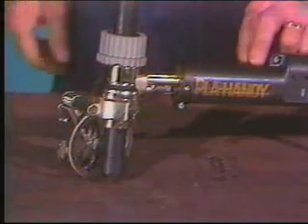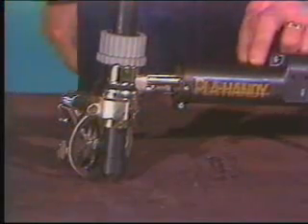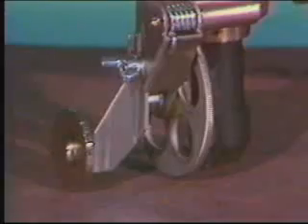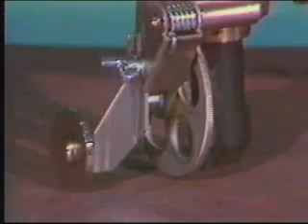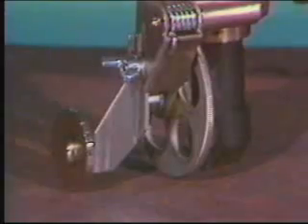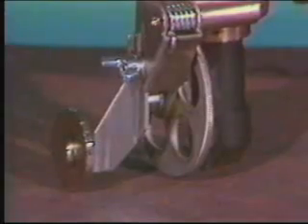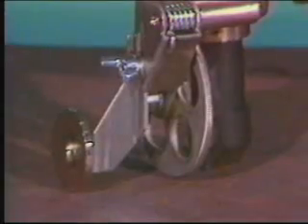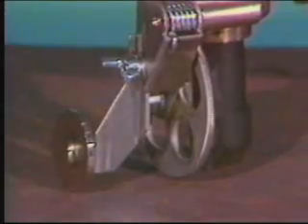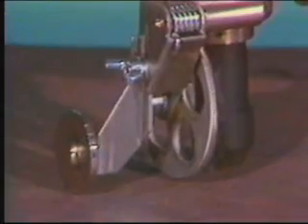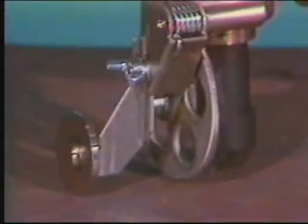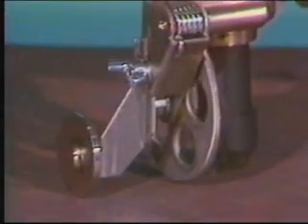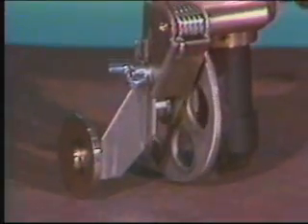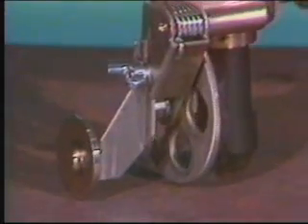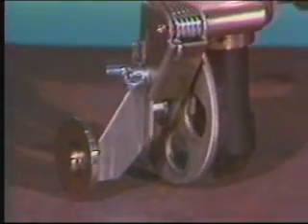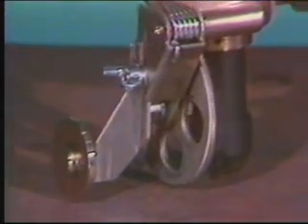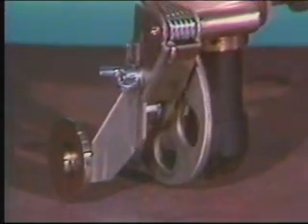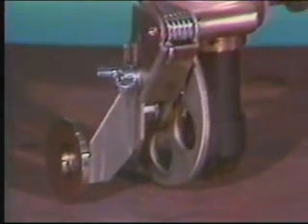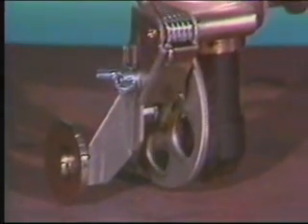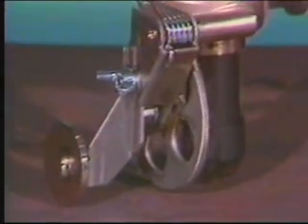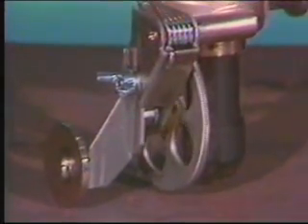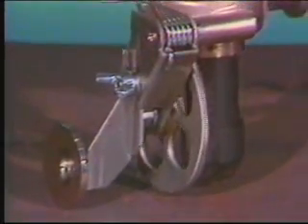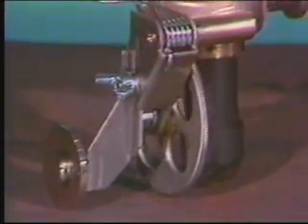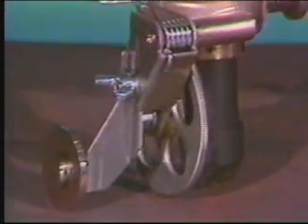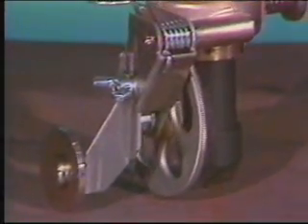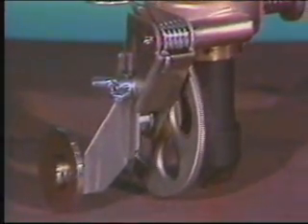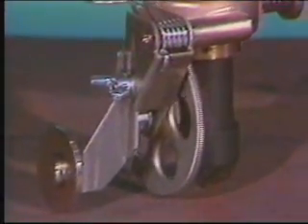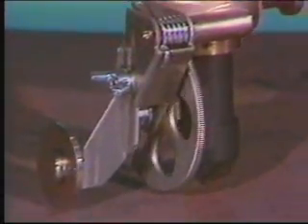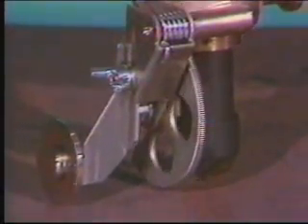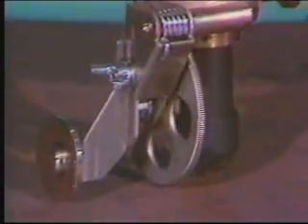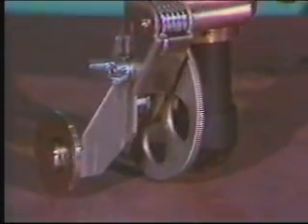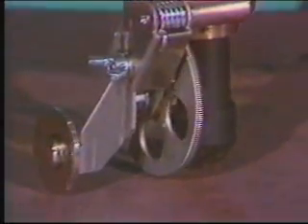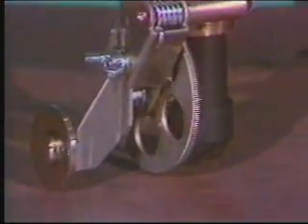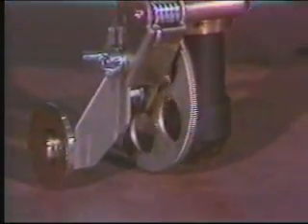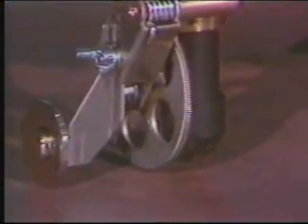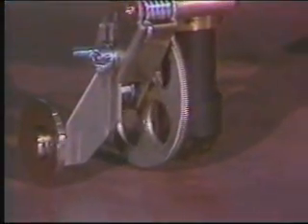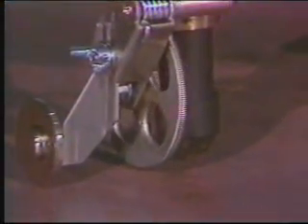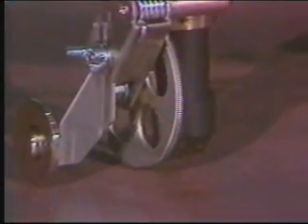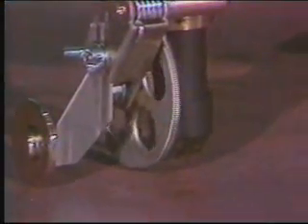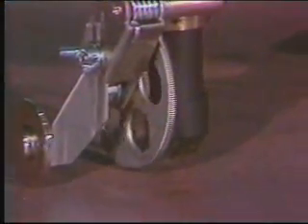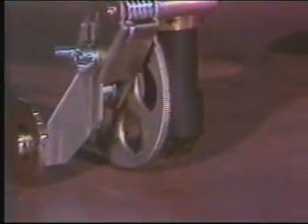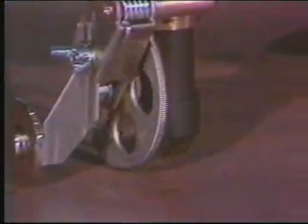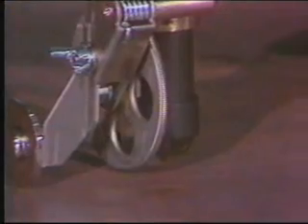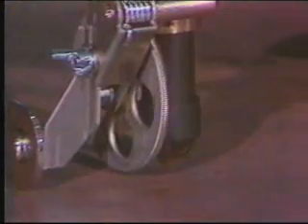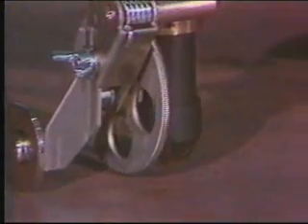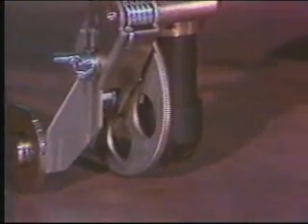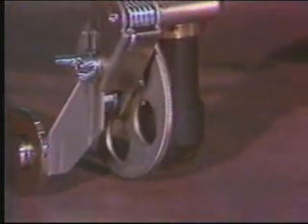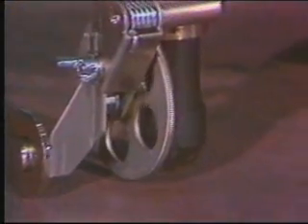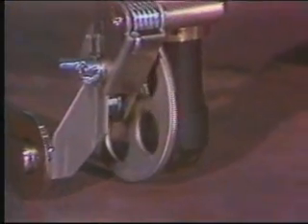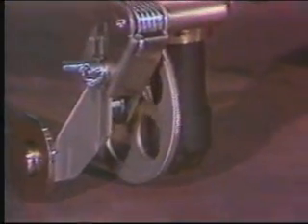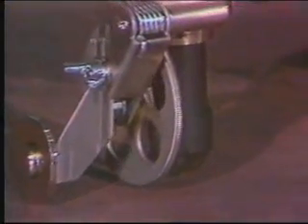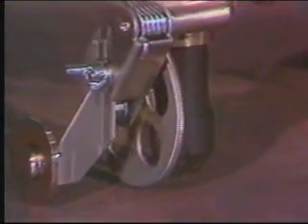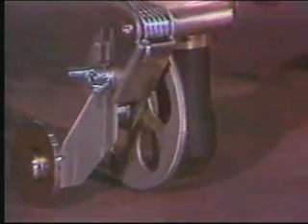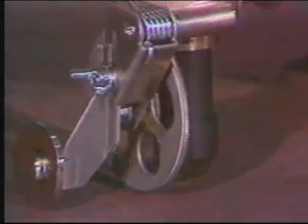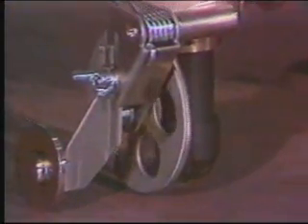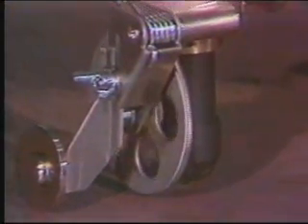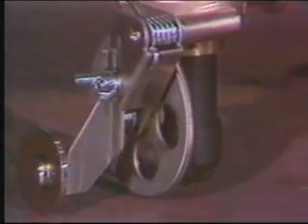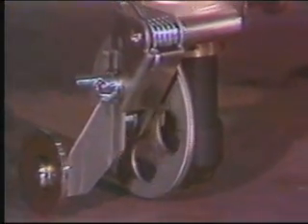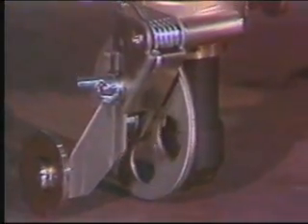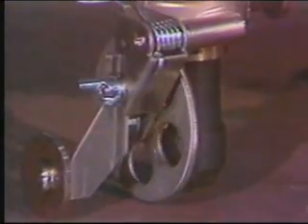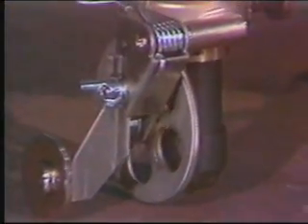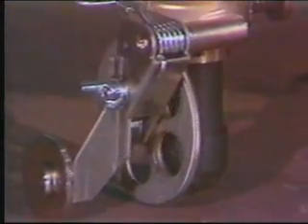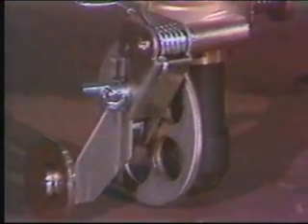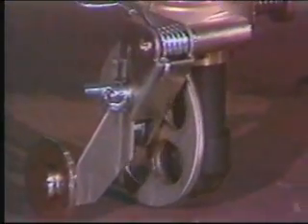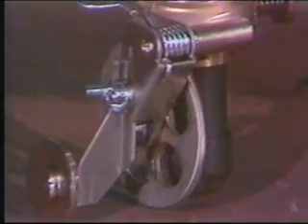The Pla-Handy uses the same attachments as the Handy Auto, including the straight-line wheel with the idler wheel for stability.